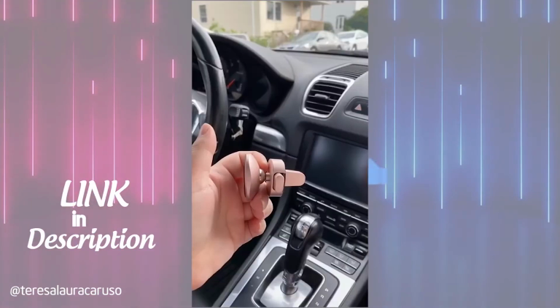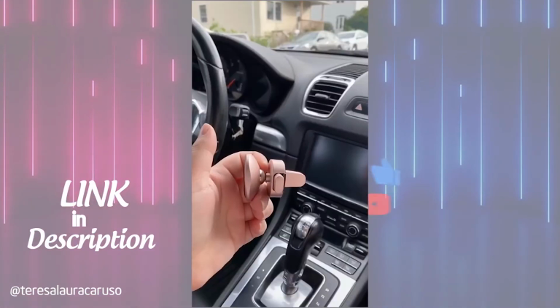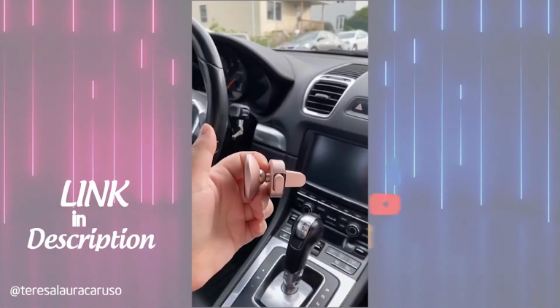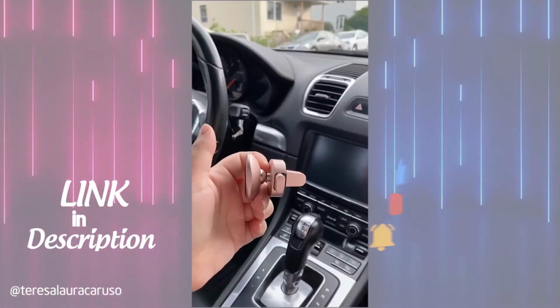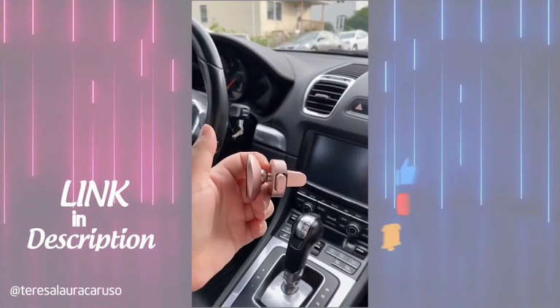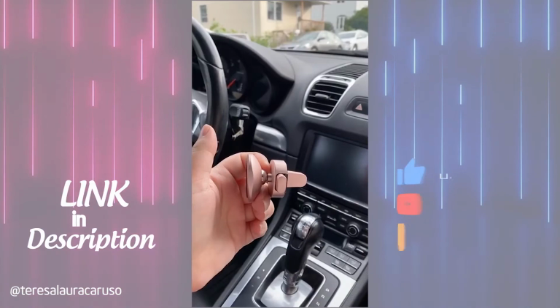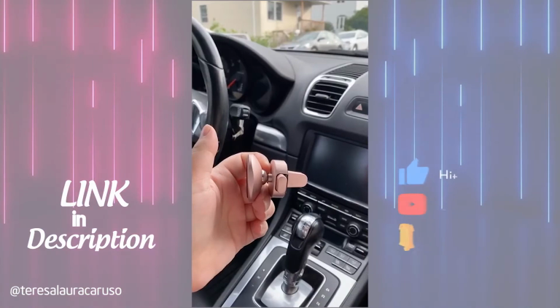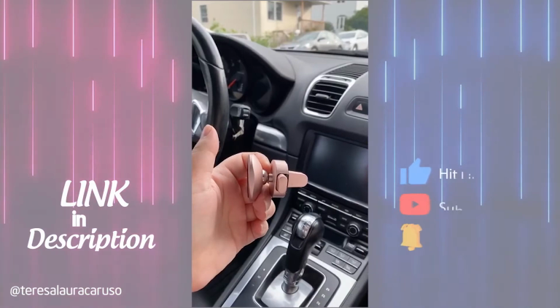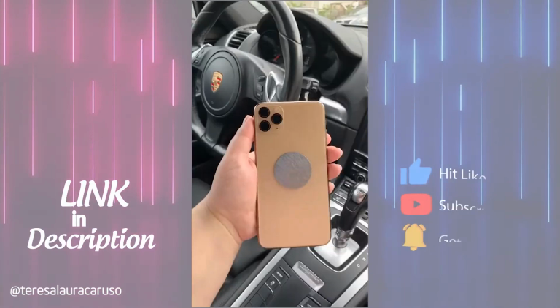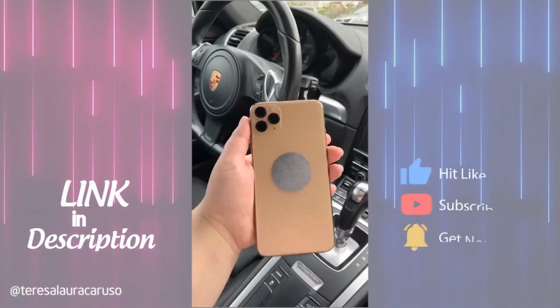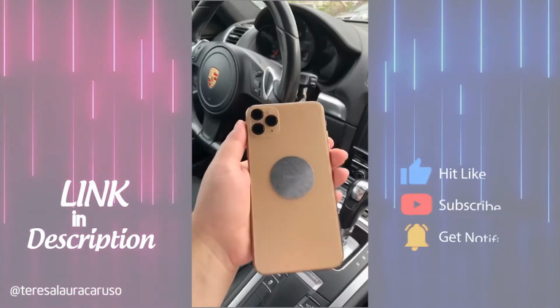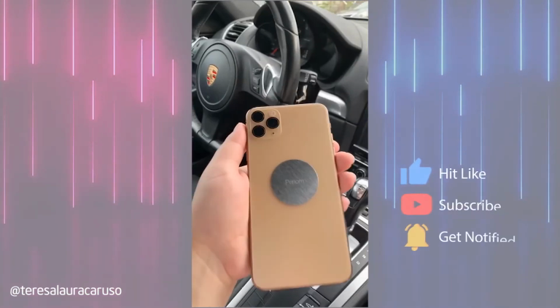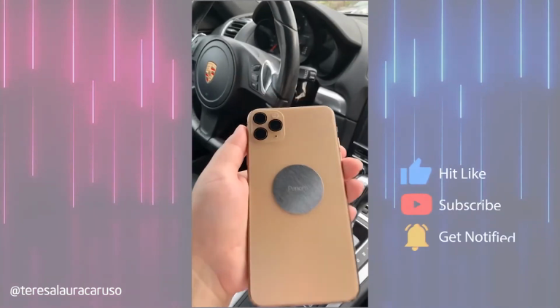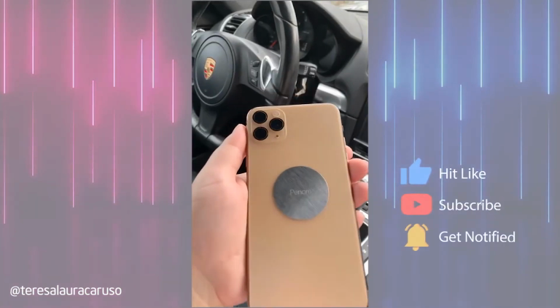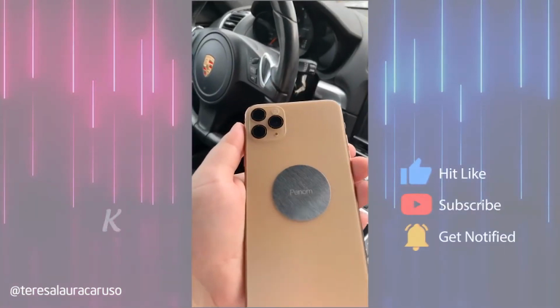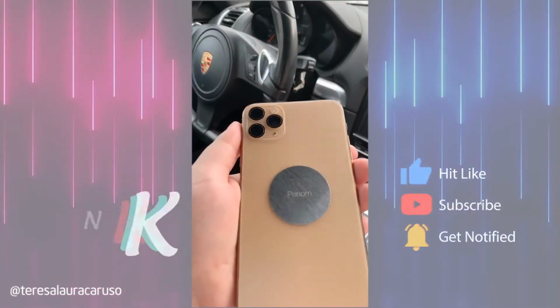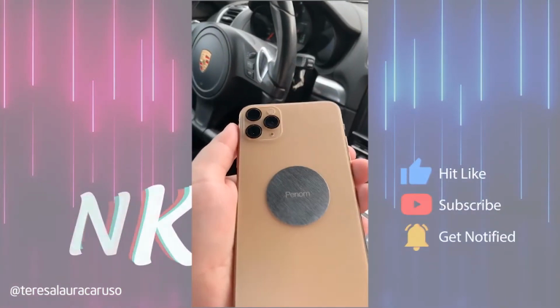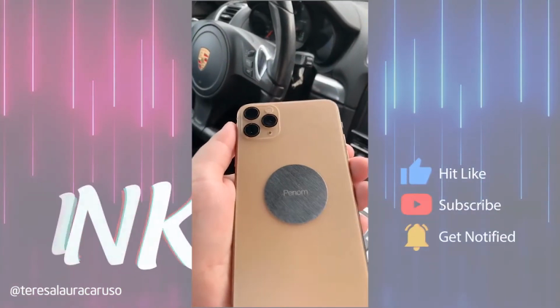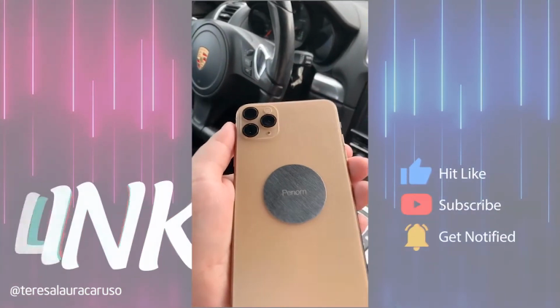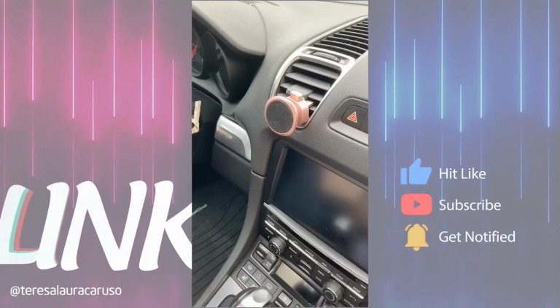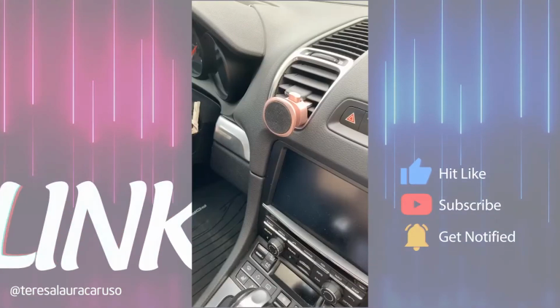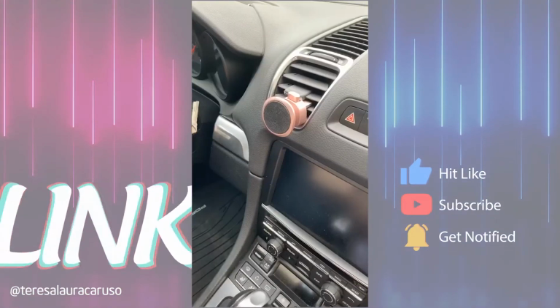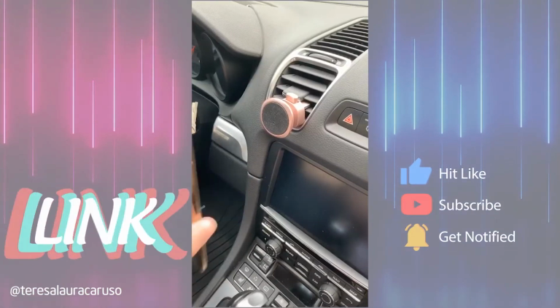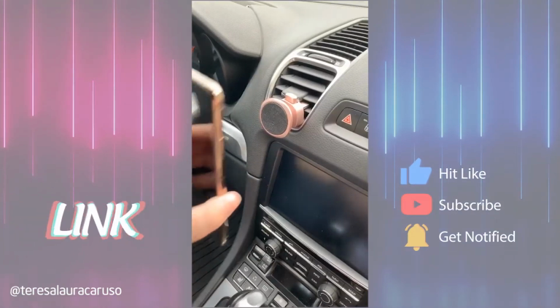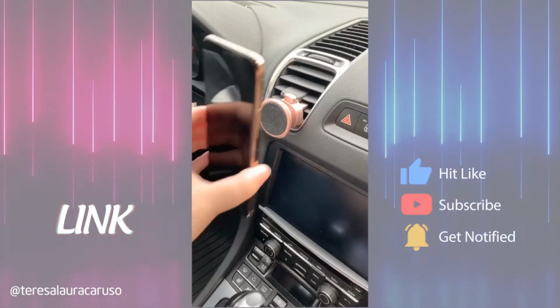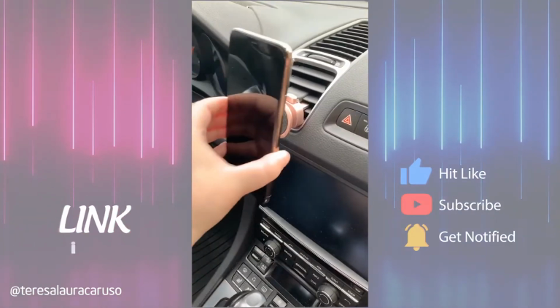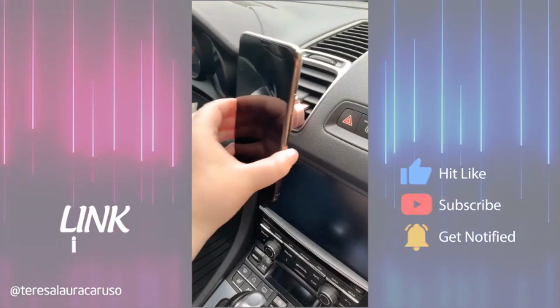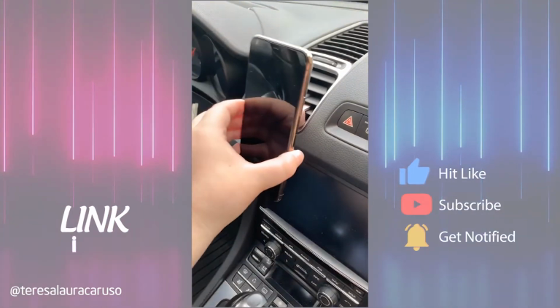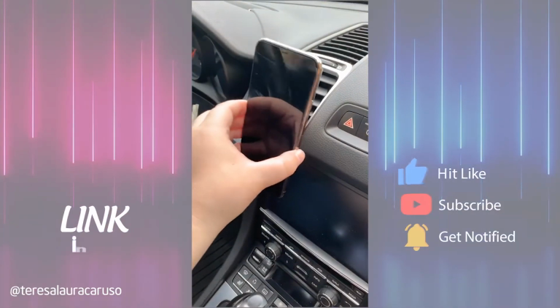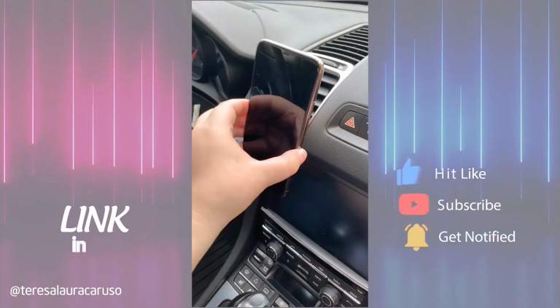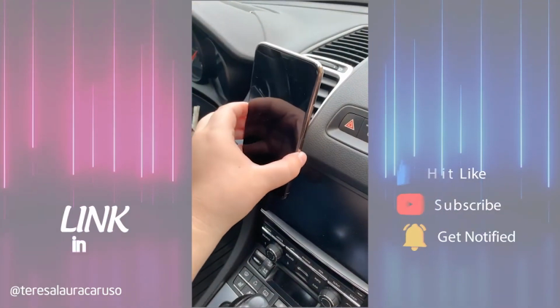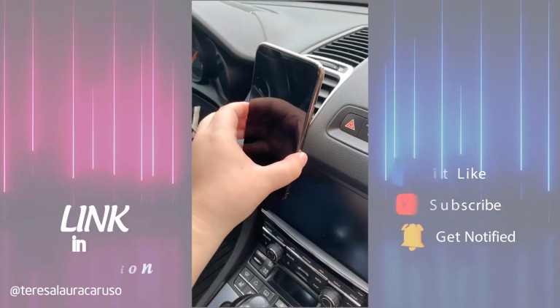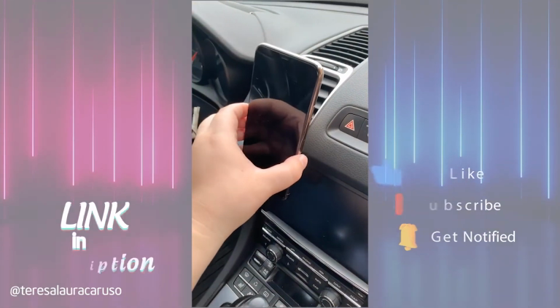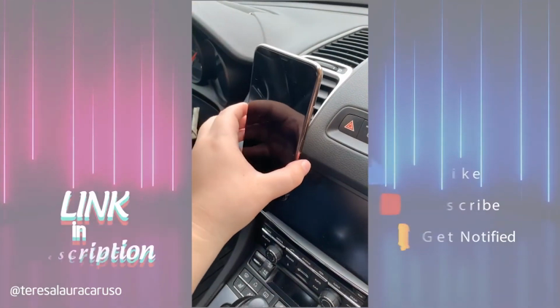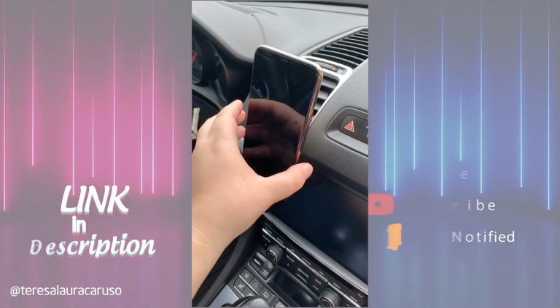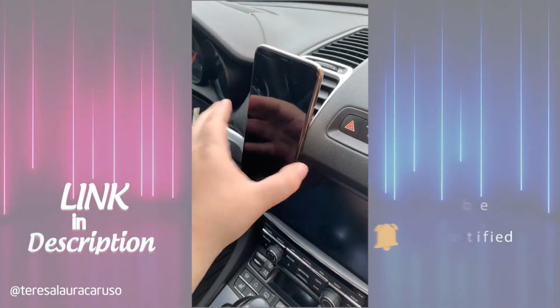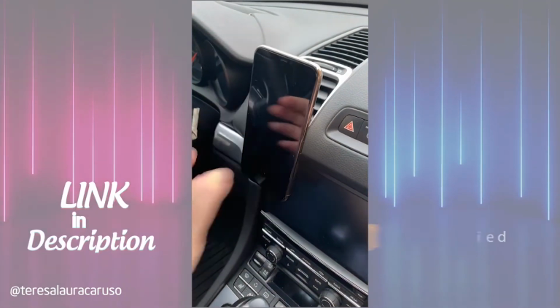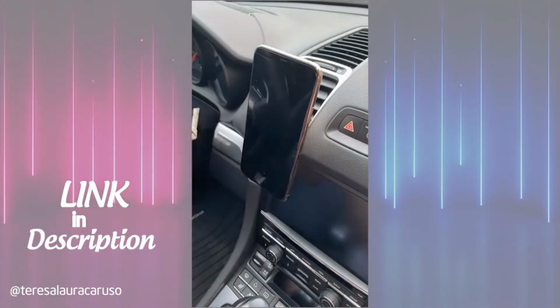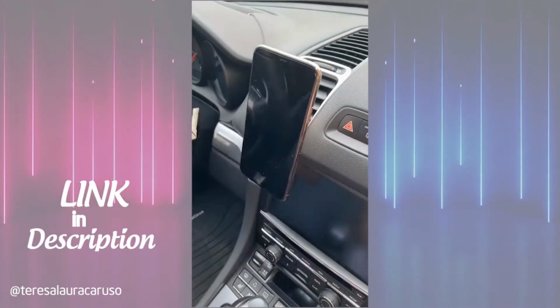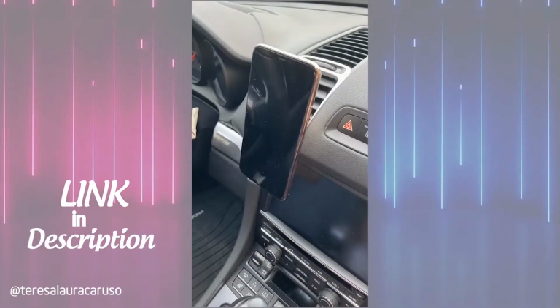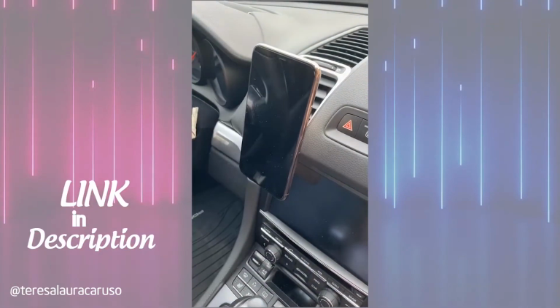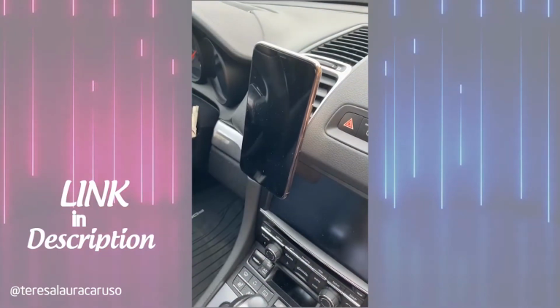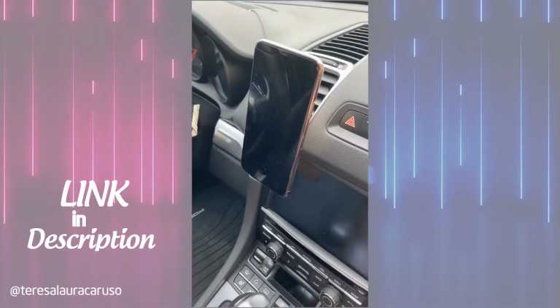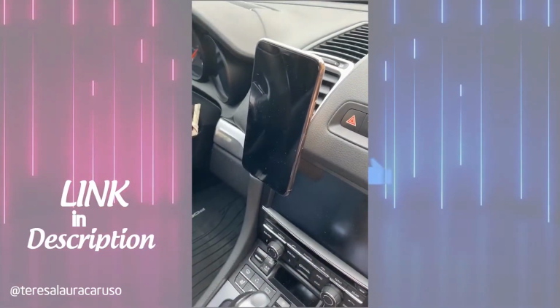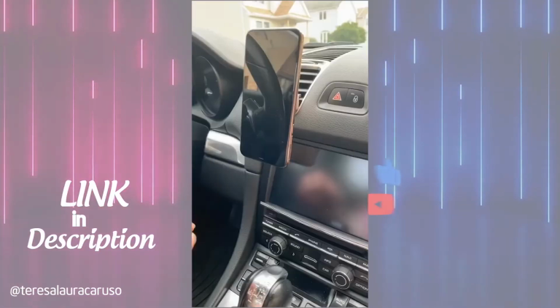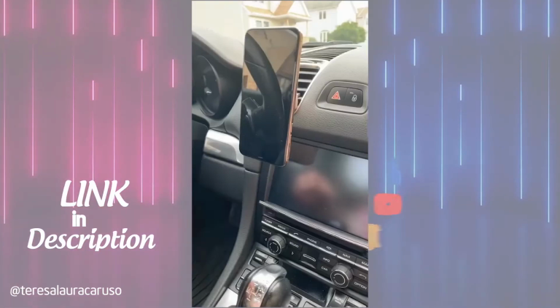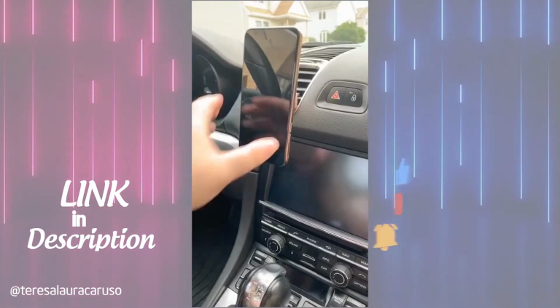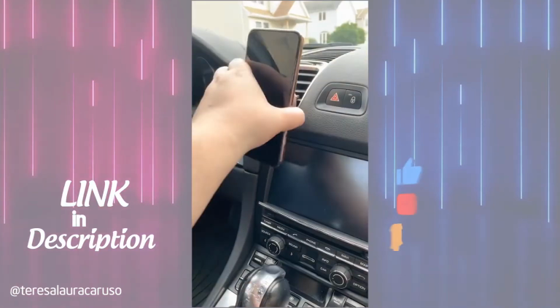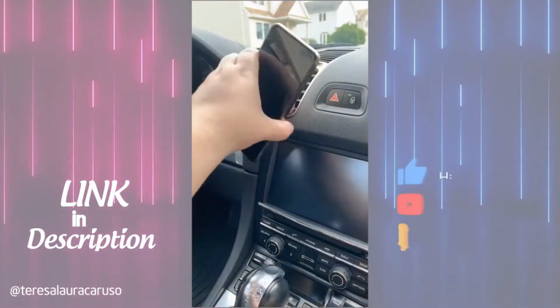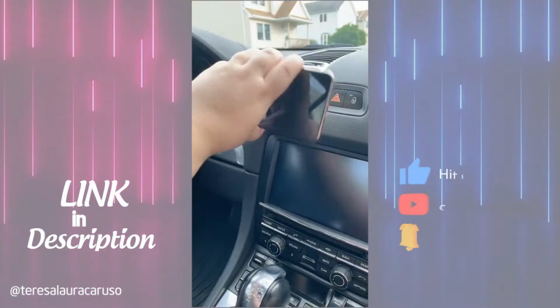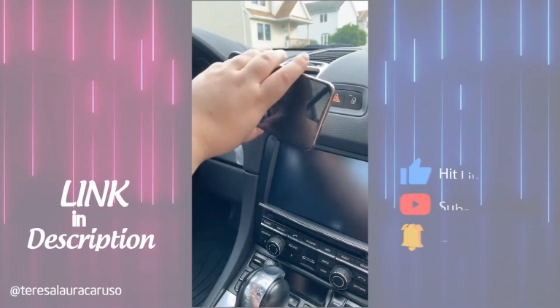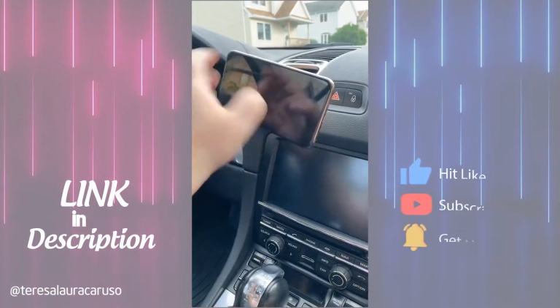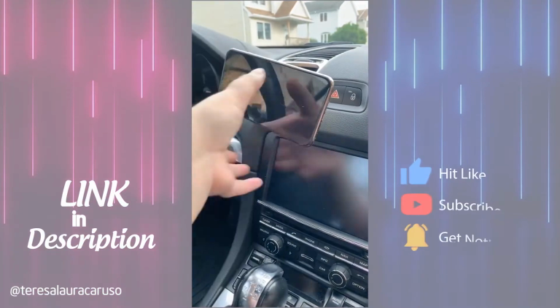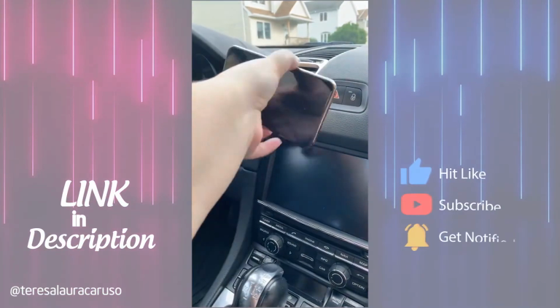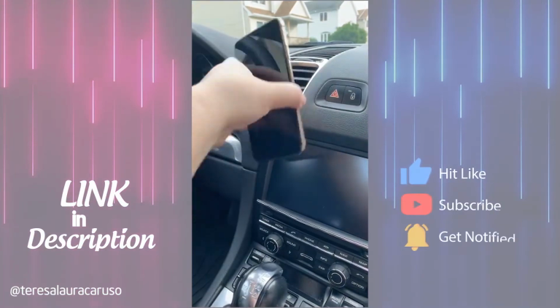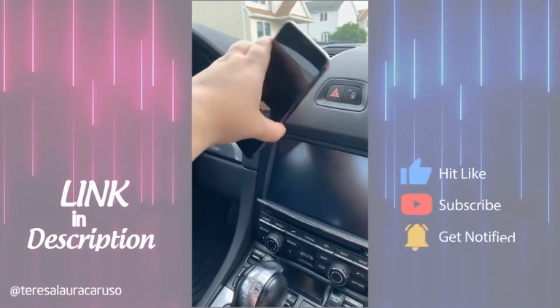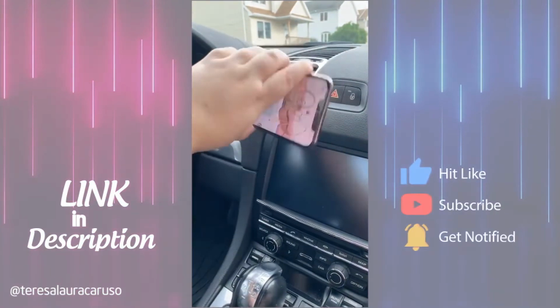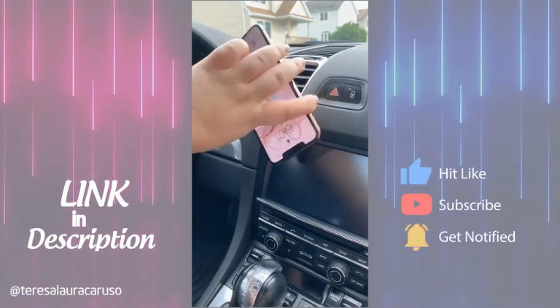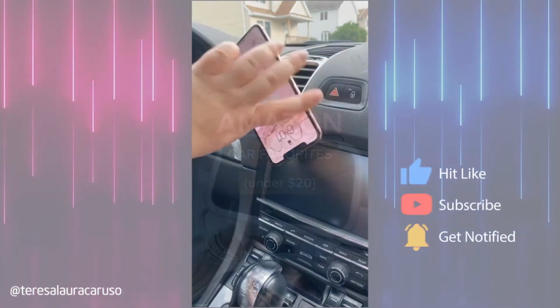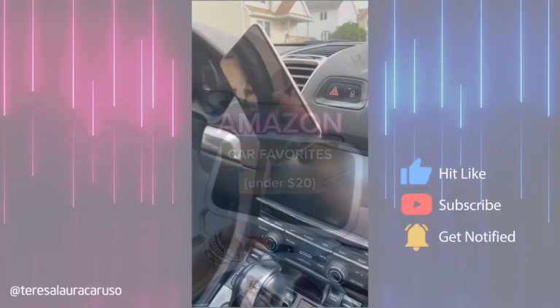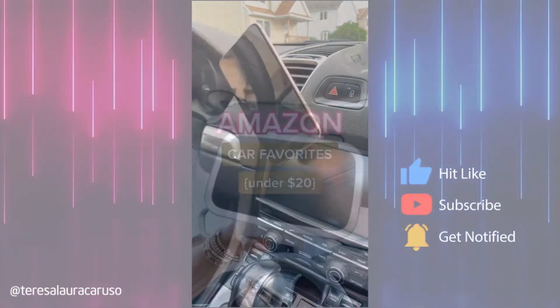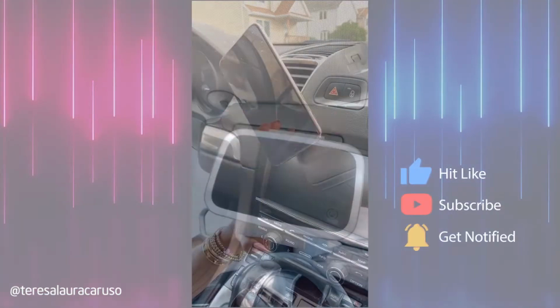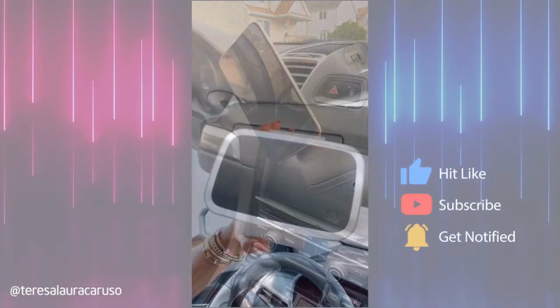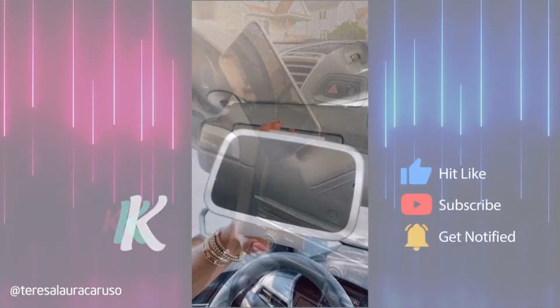And last up is this magnetic phone mount that actually works. Attach the magnet to the back of your phone, place it on the mount, and it's there to stay. You can move in any direction you want and it won't fall.